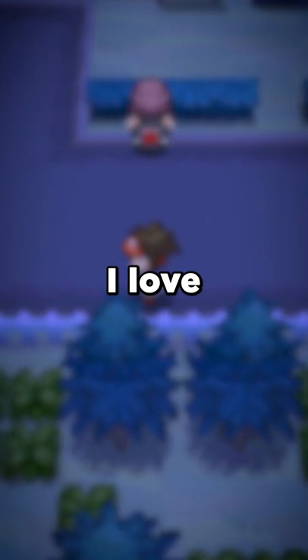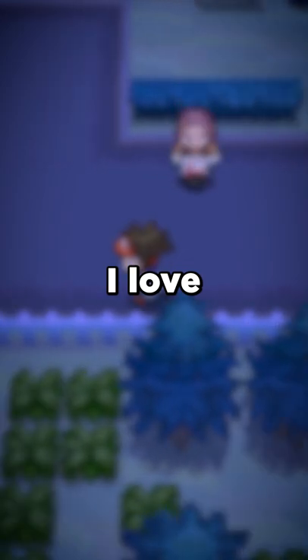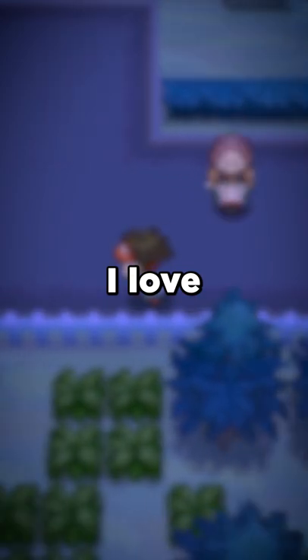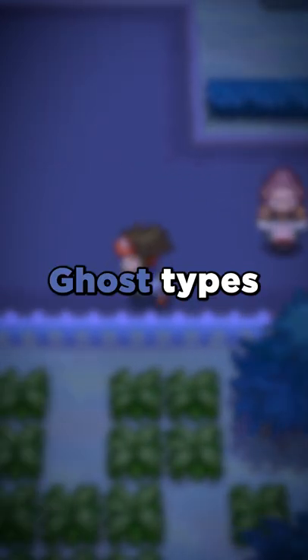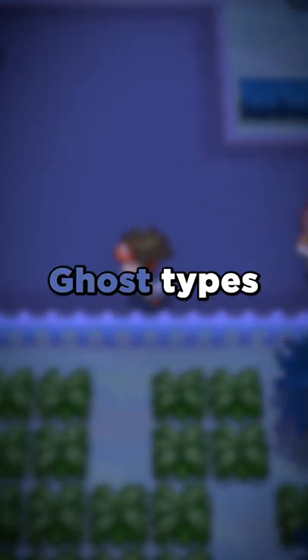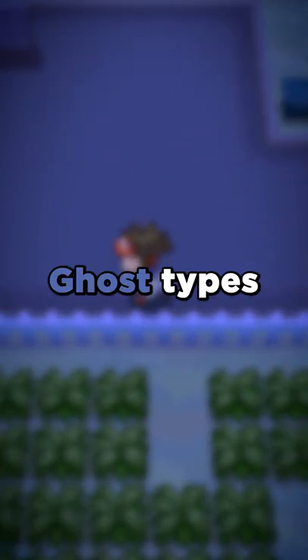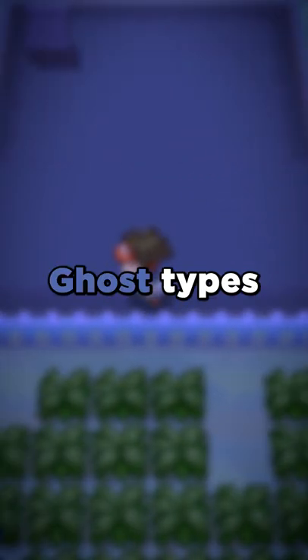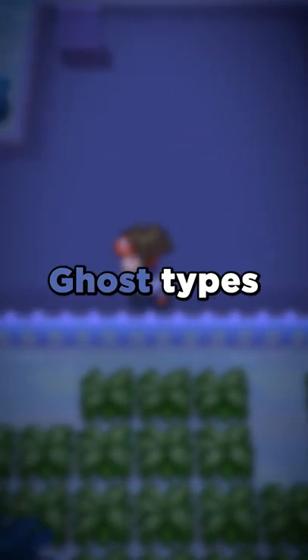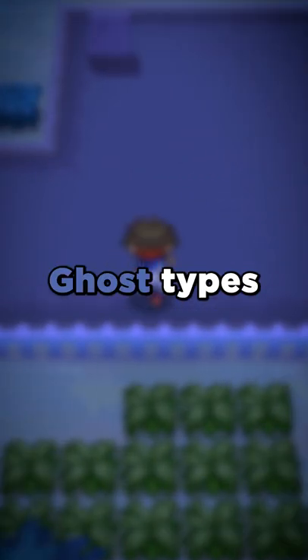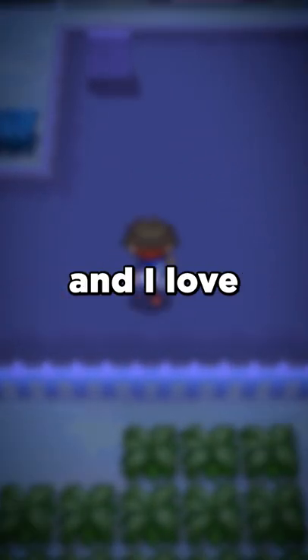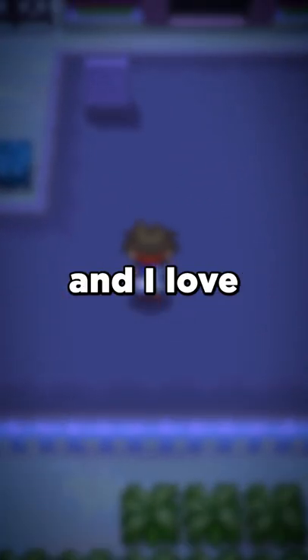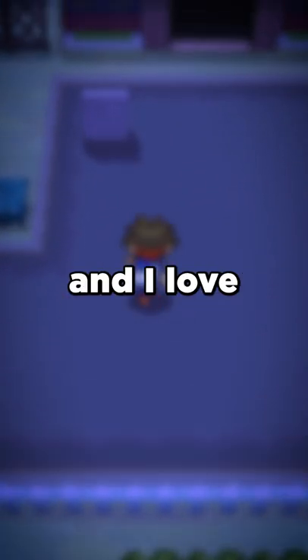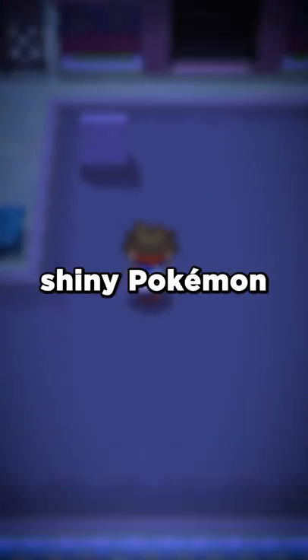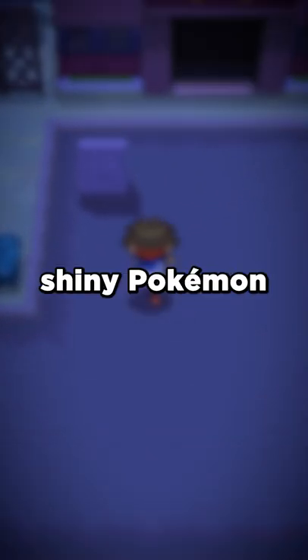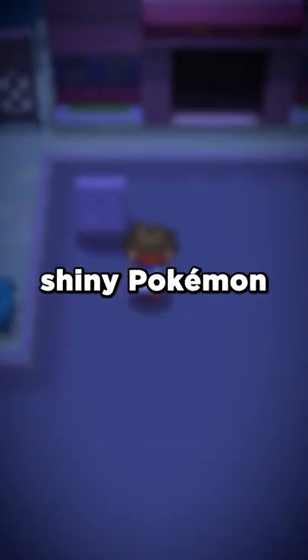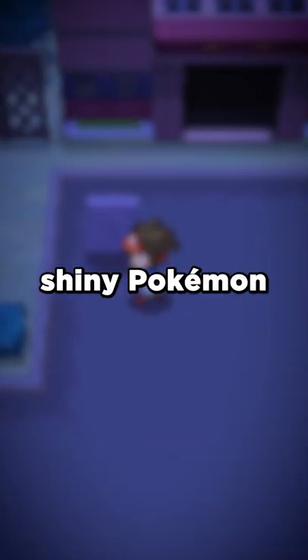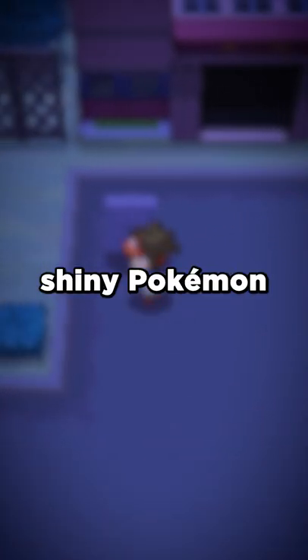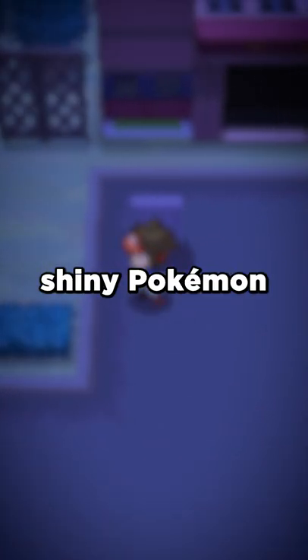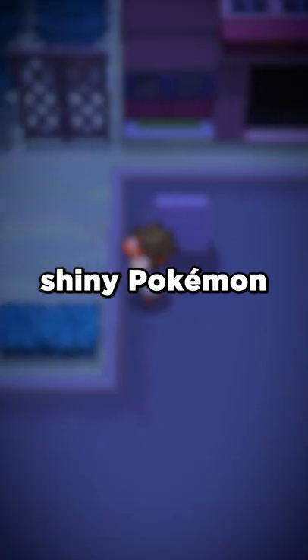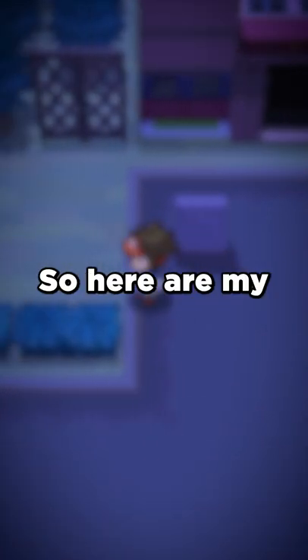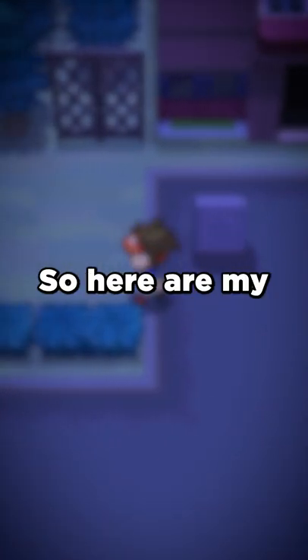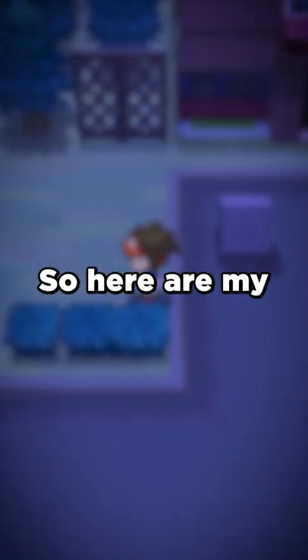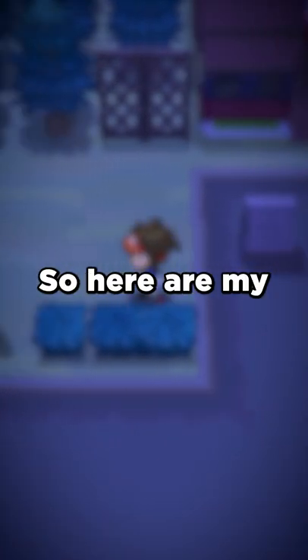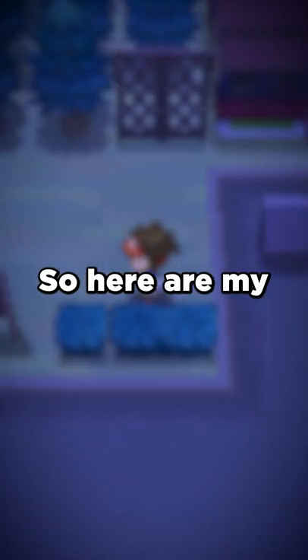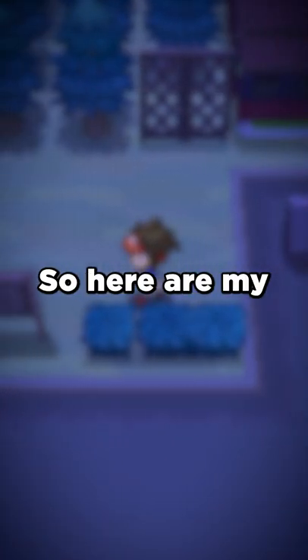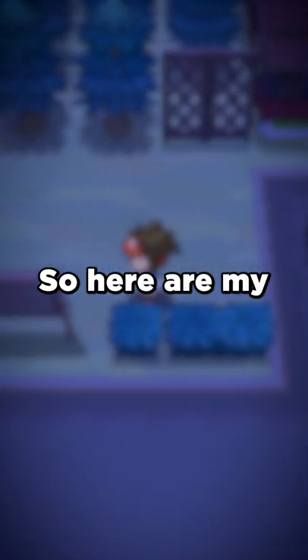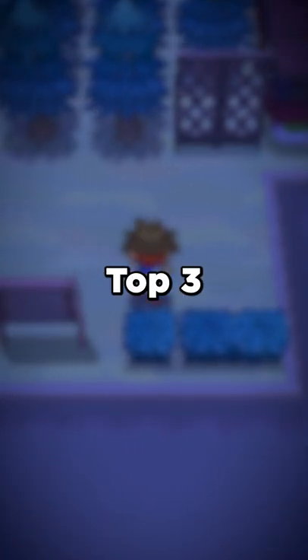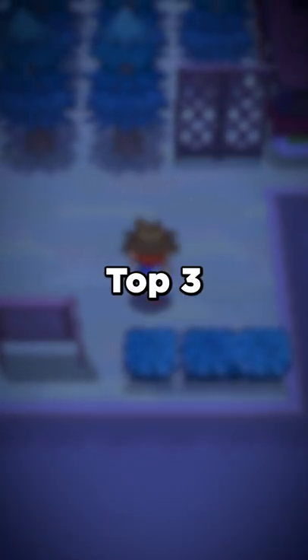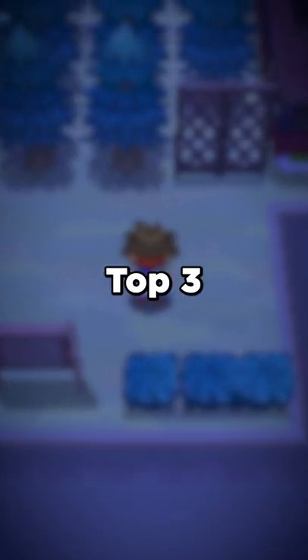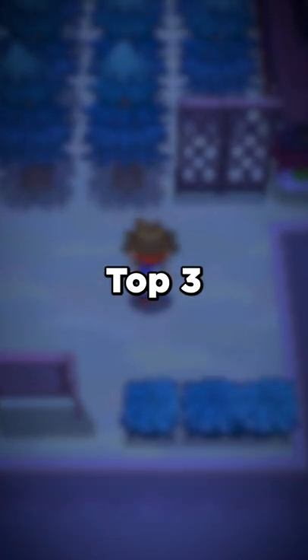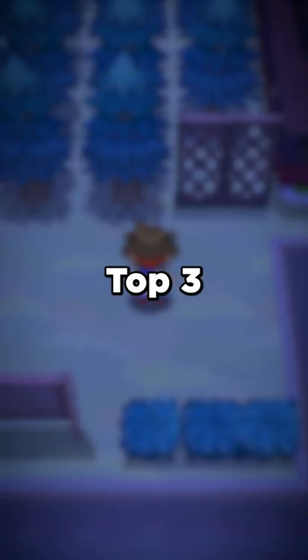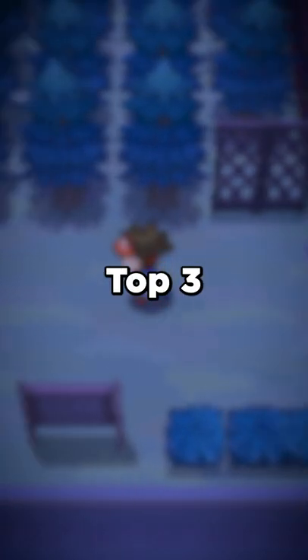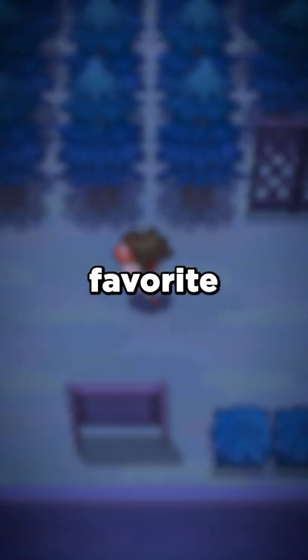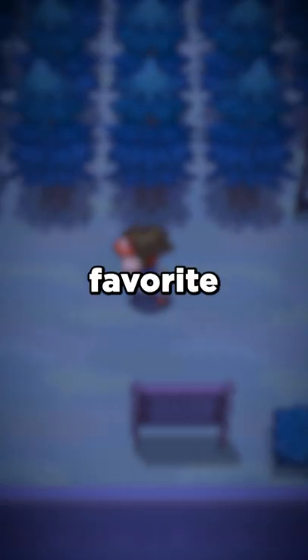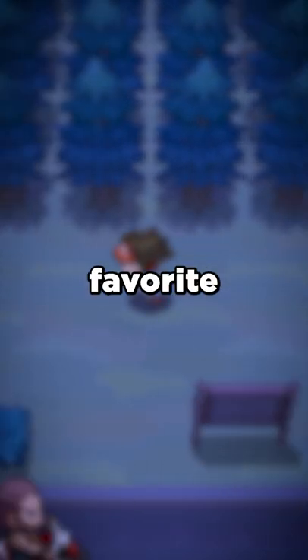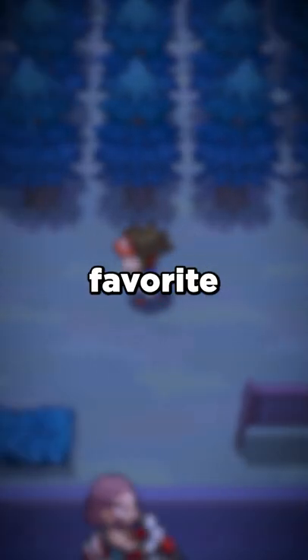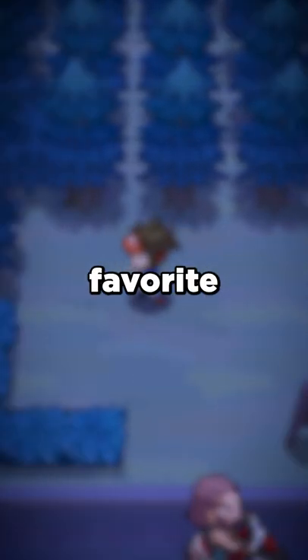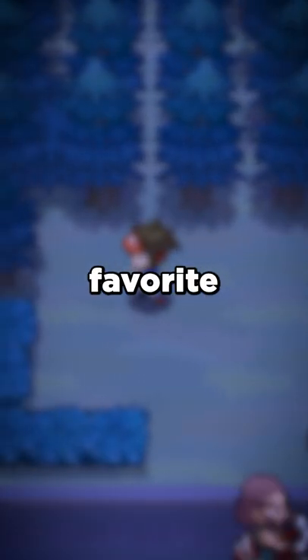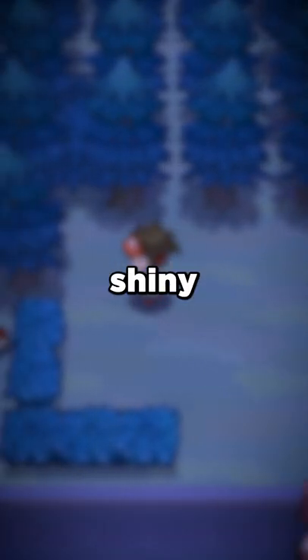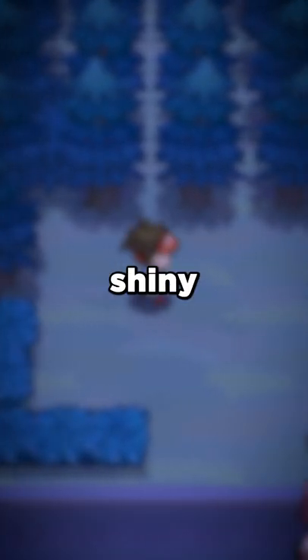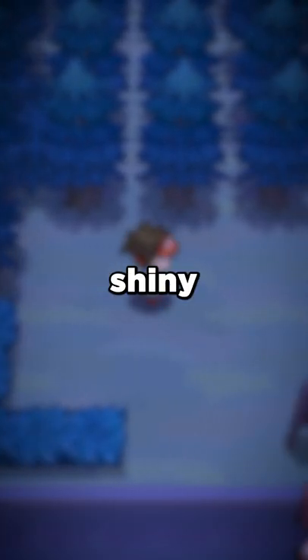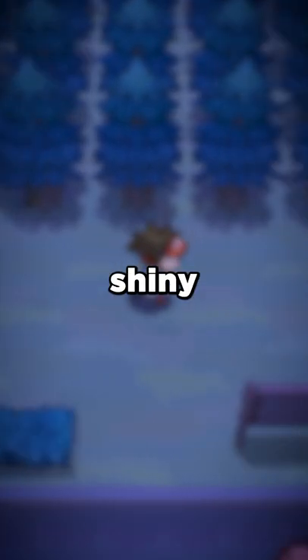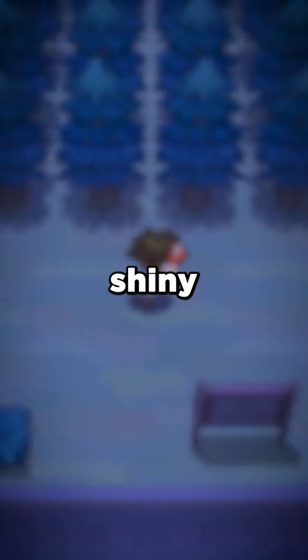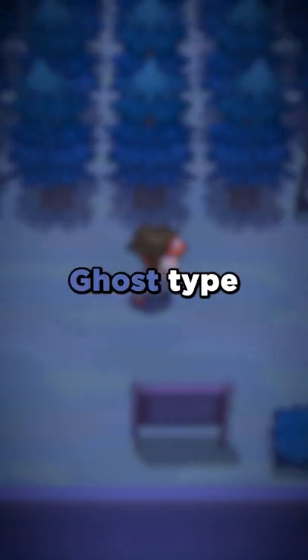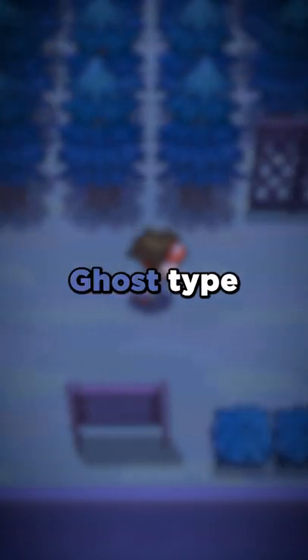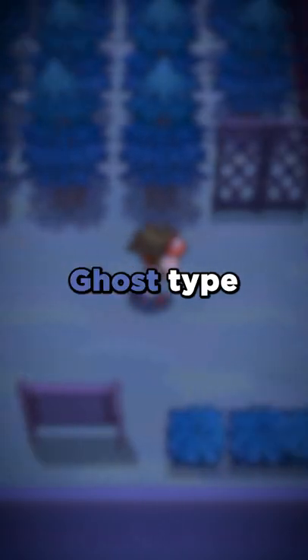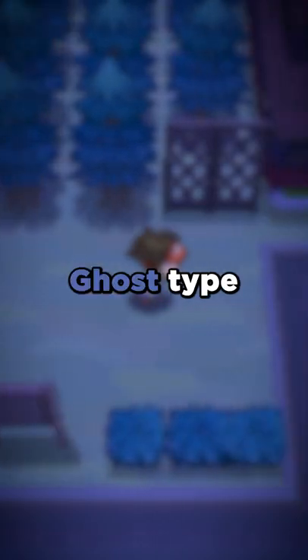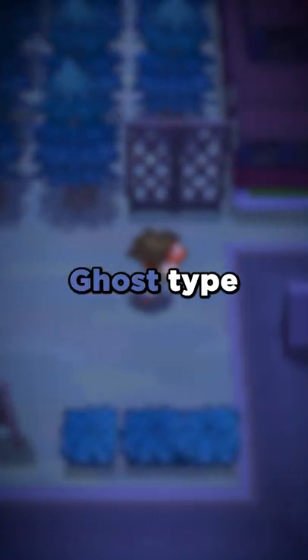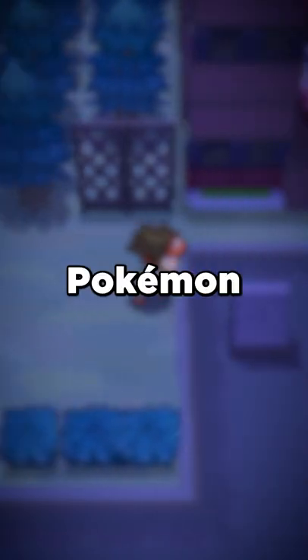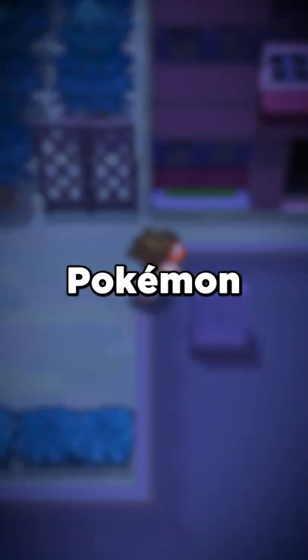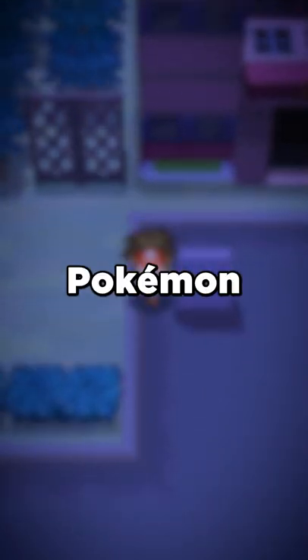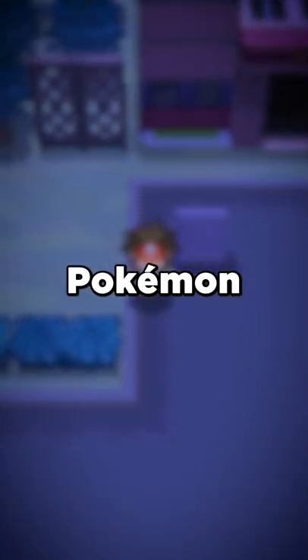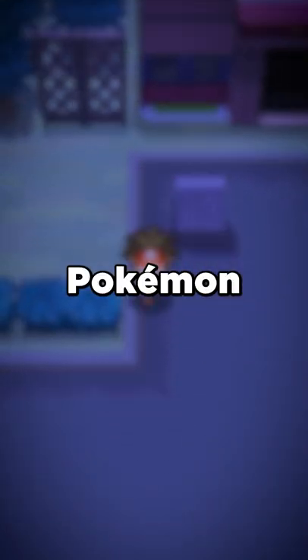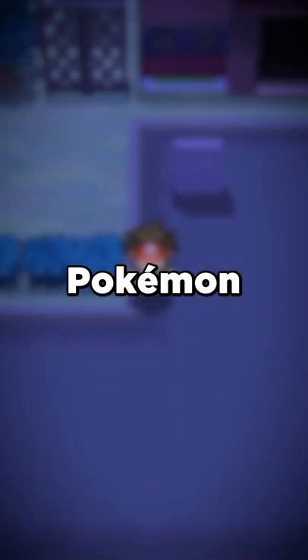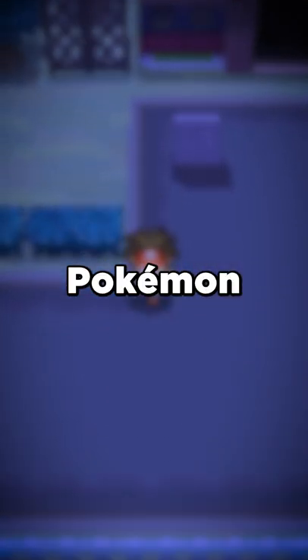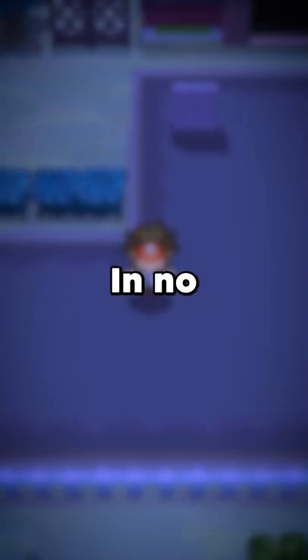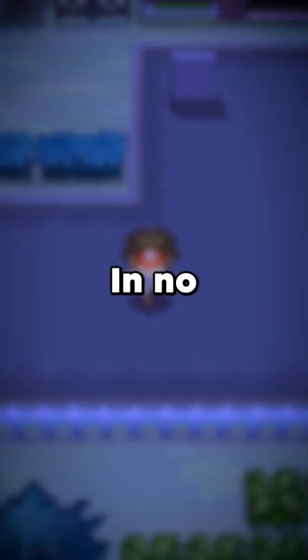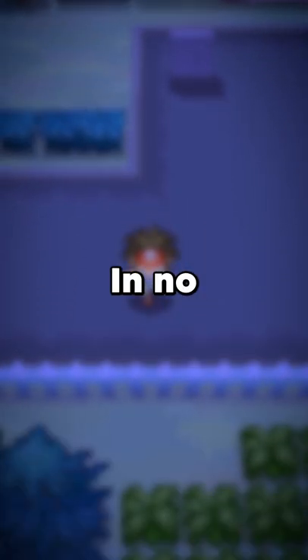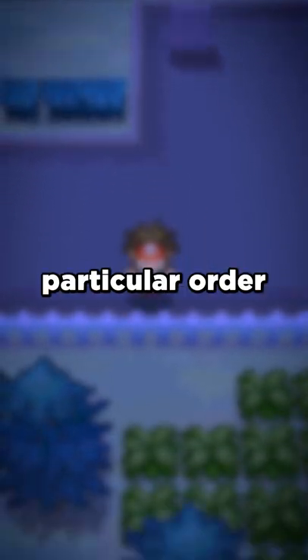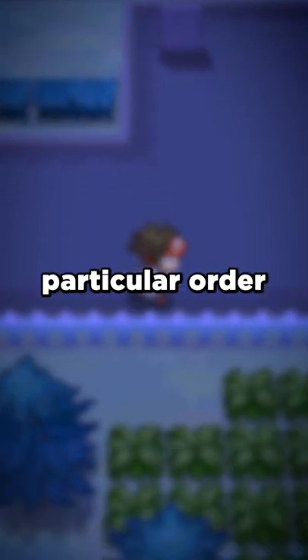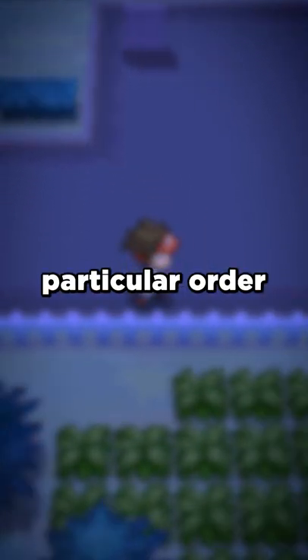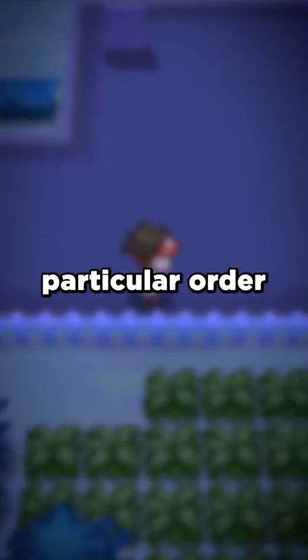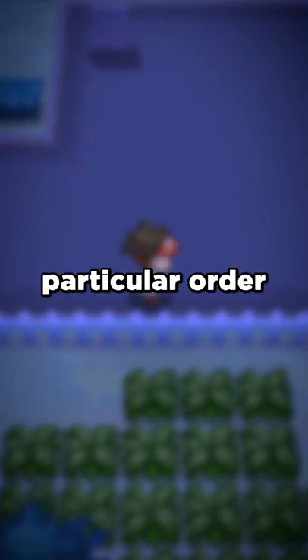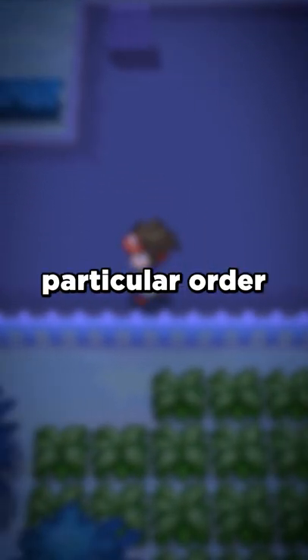I love ghost types, and I love shiny Pokémon. So here are my top three favorite shiny ghost type Pokémon in no particular order.